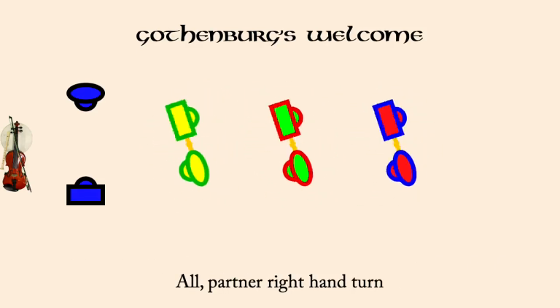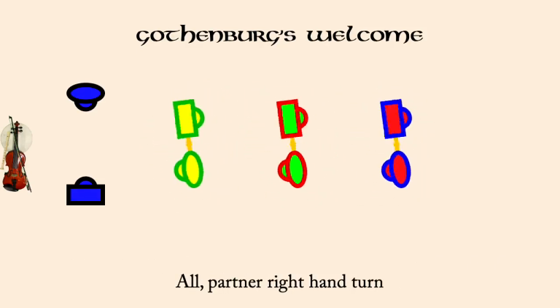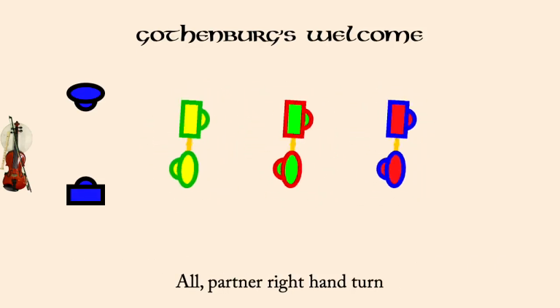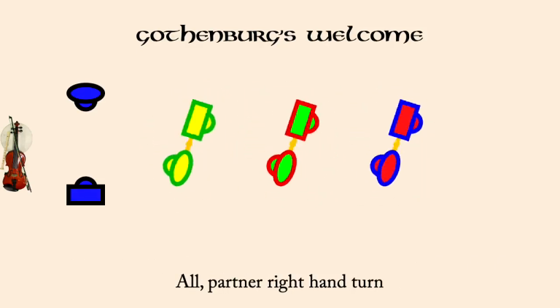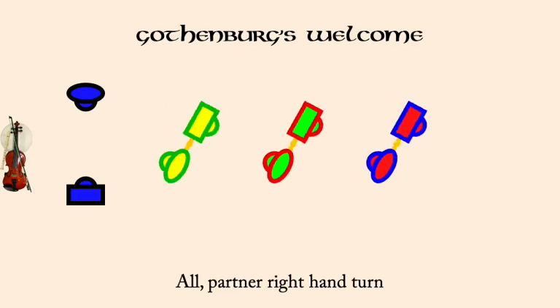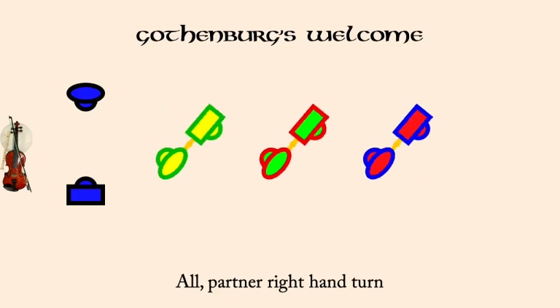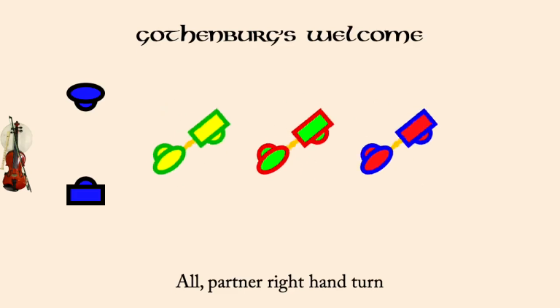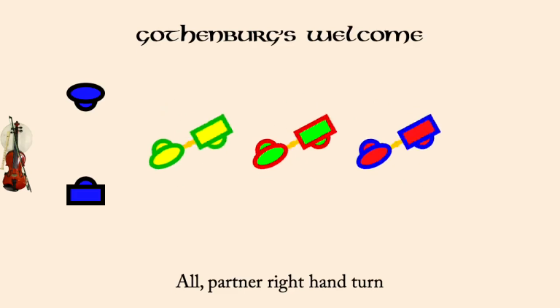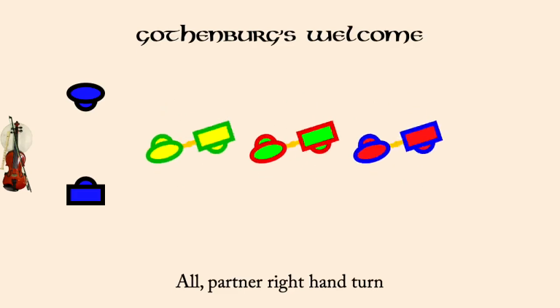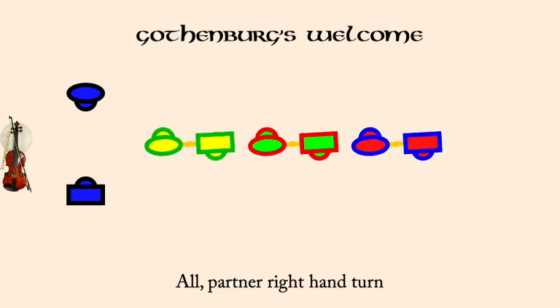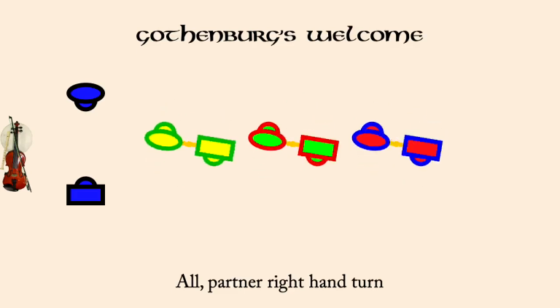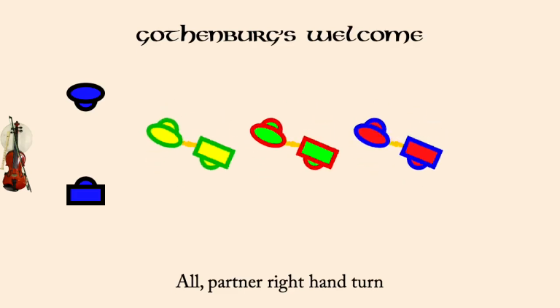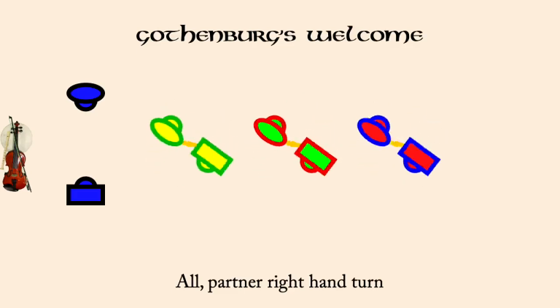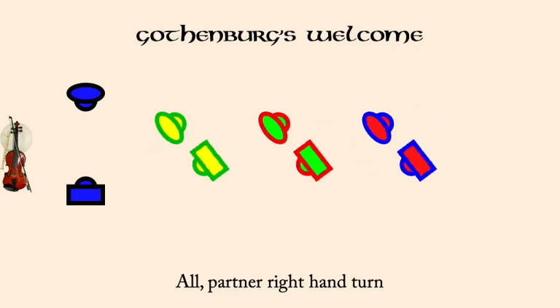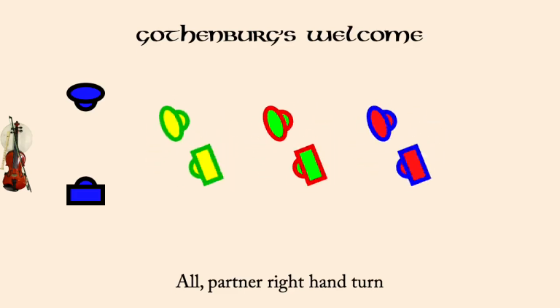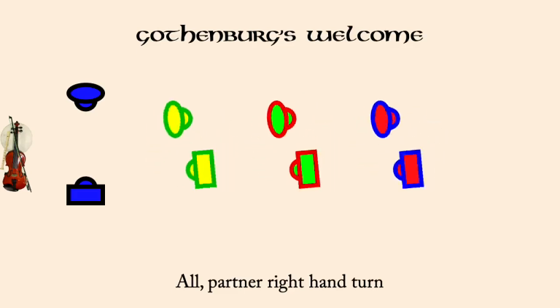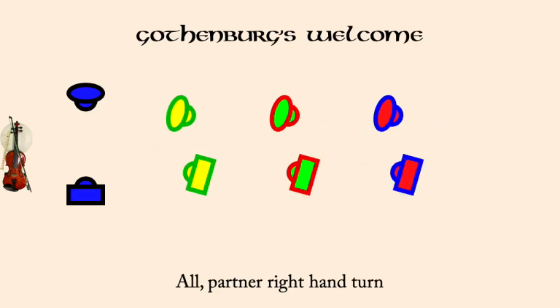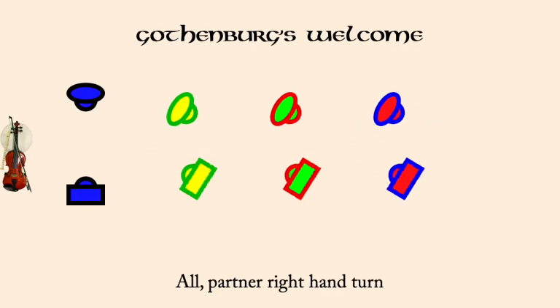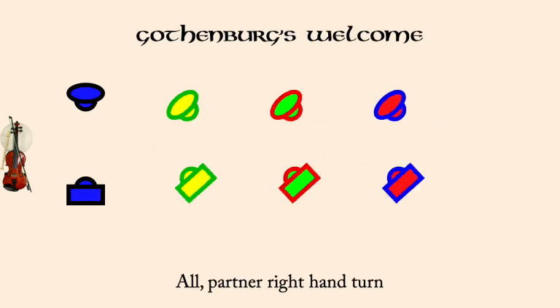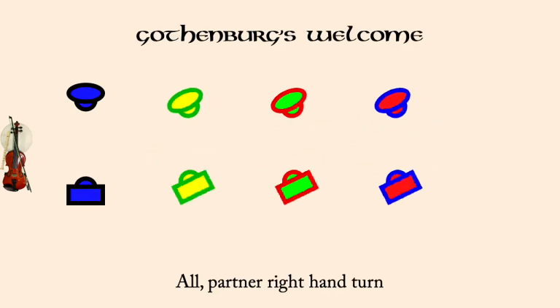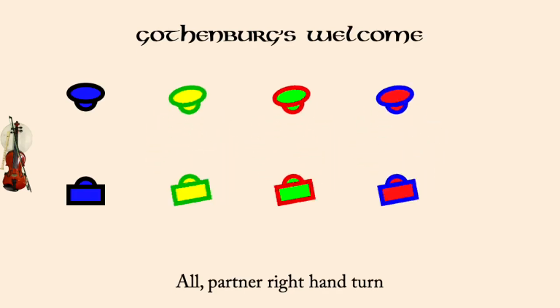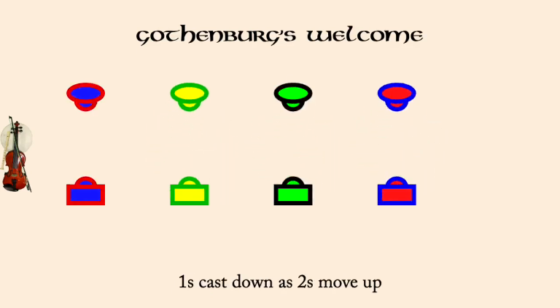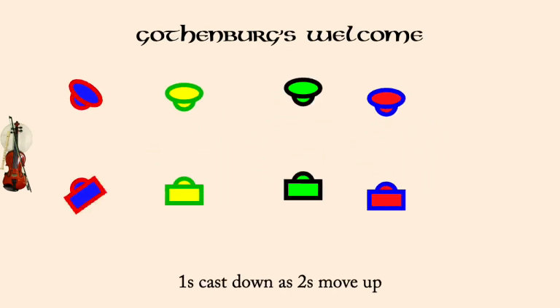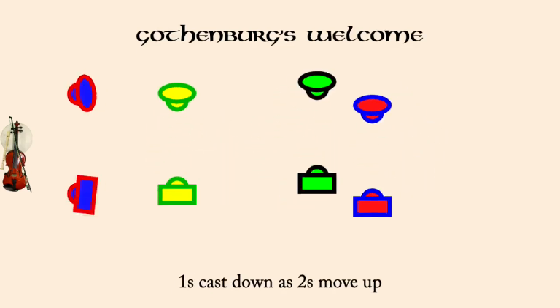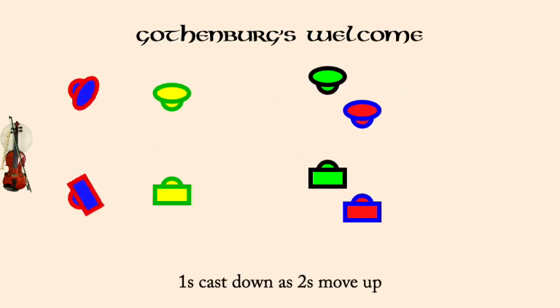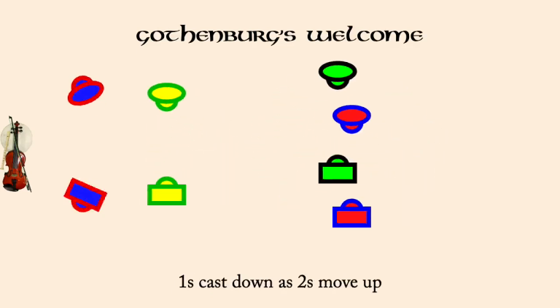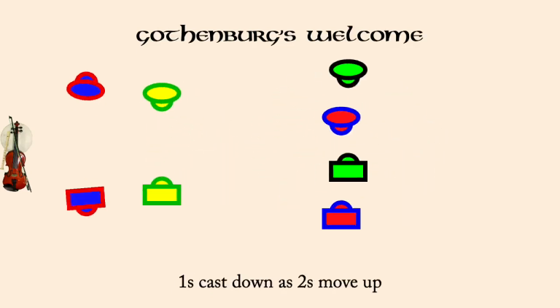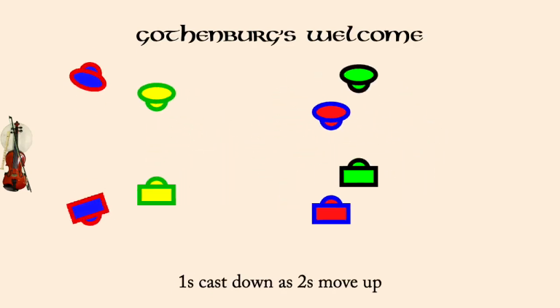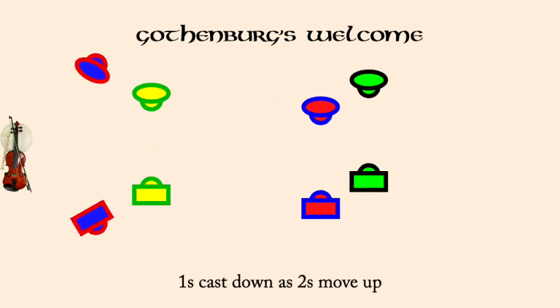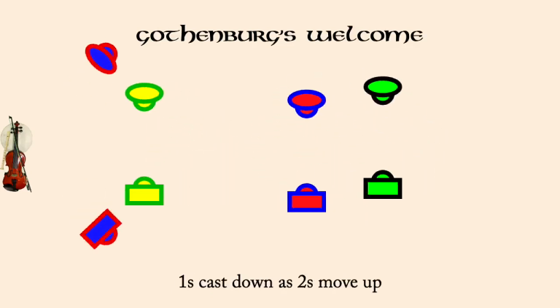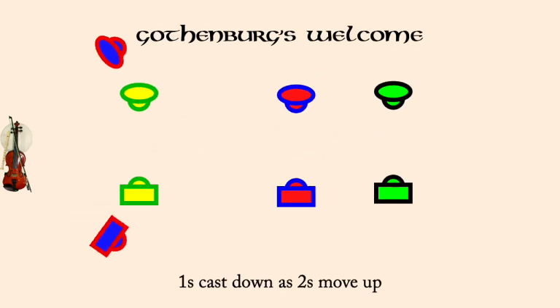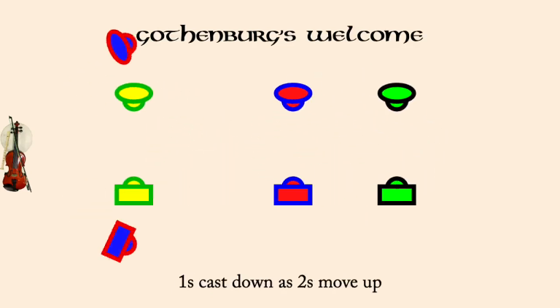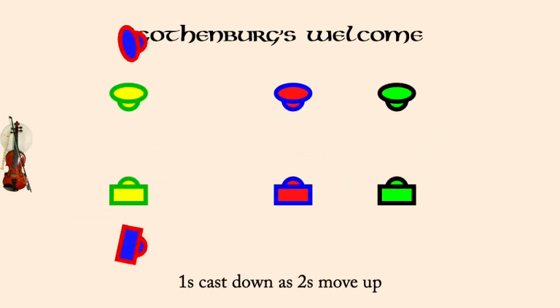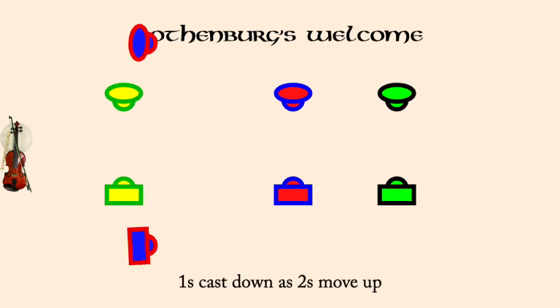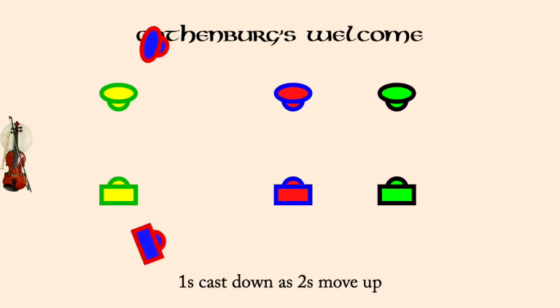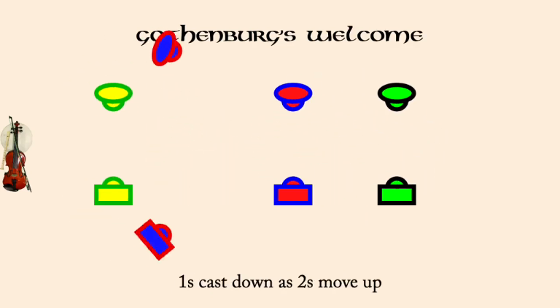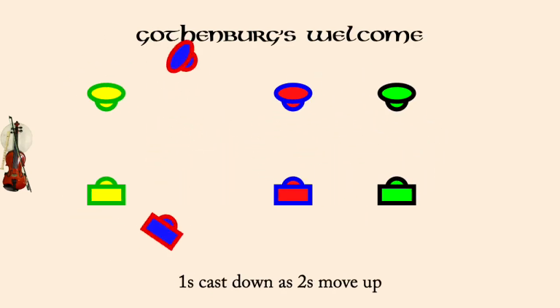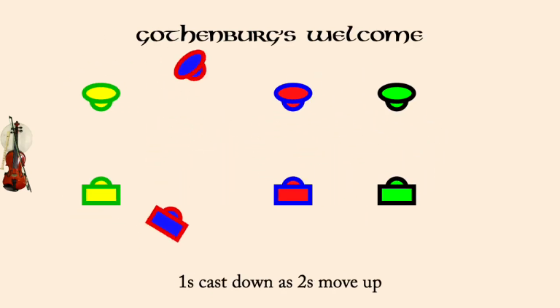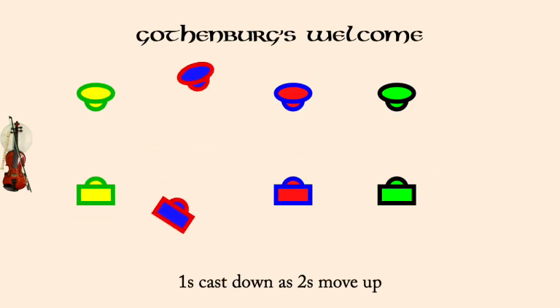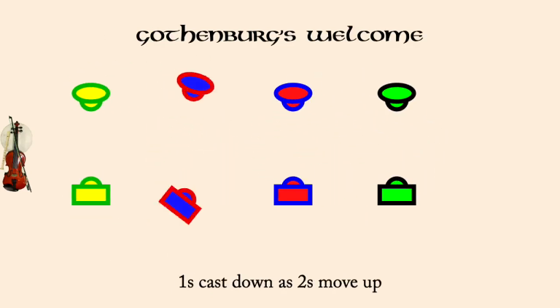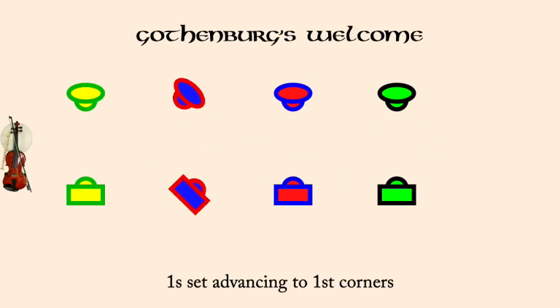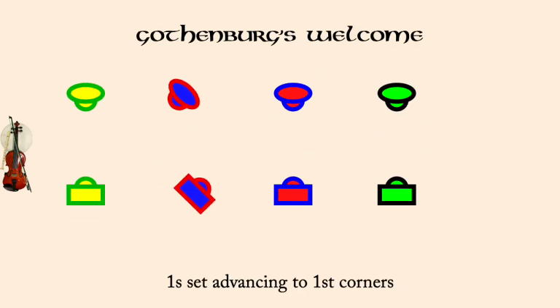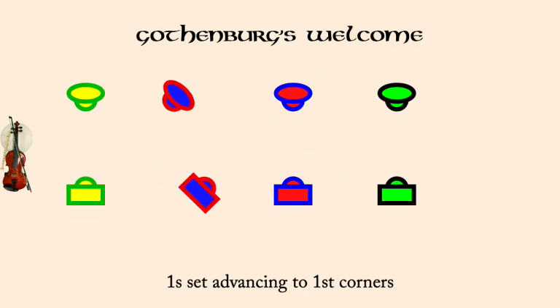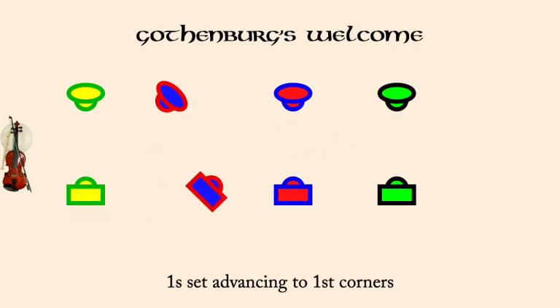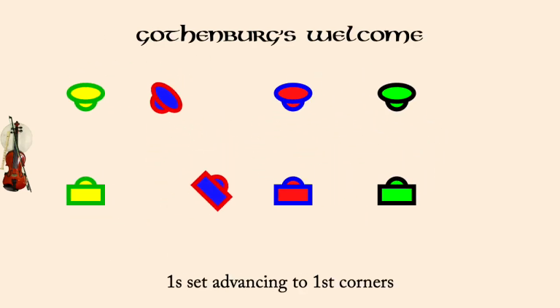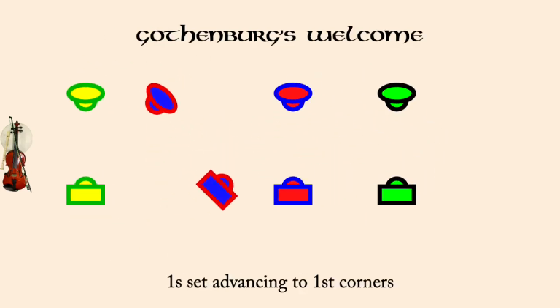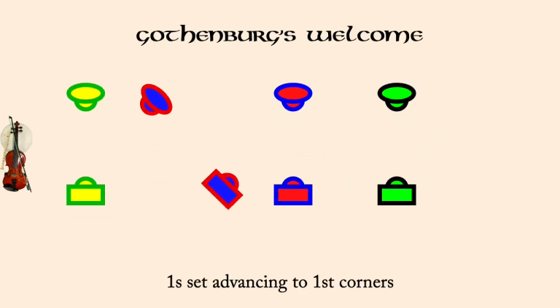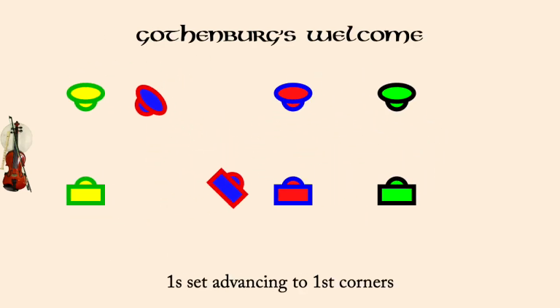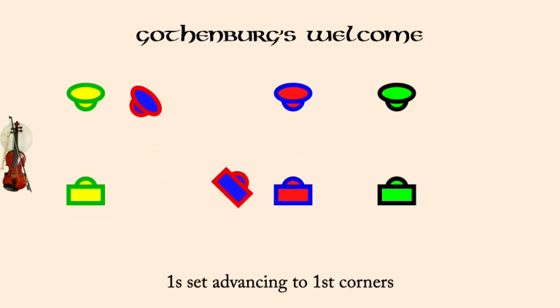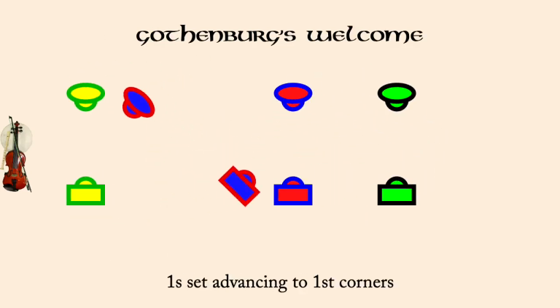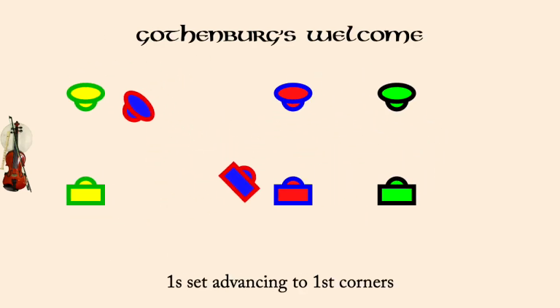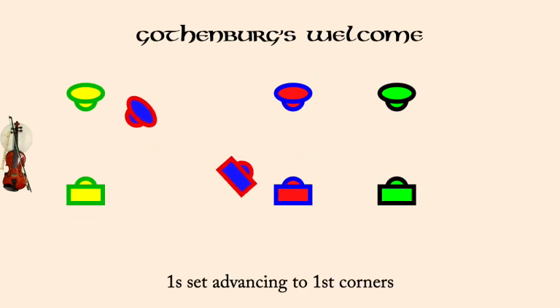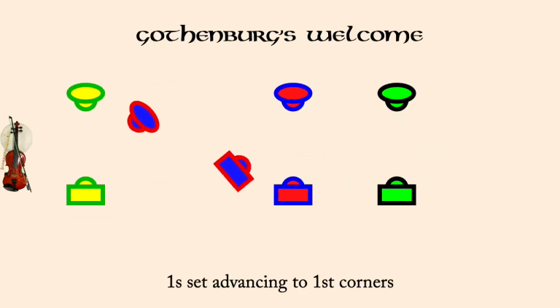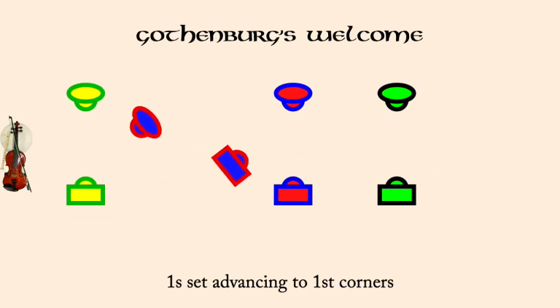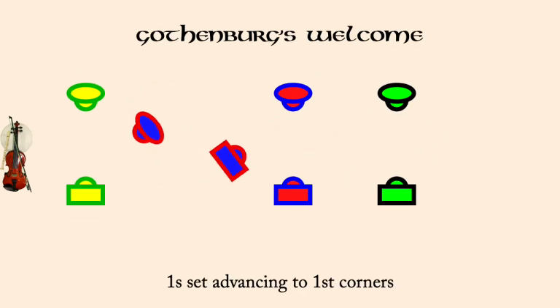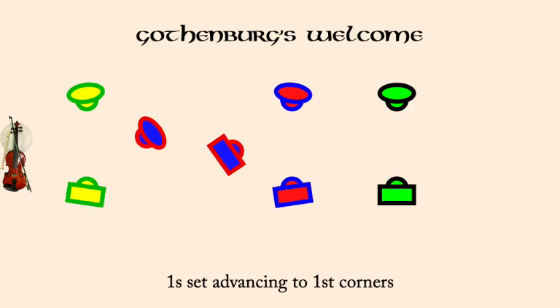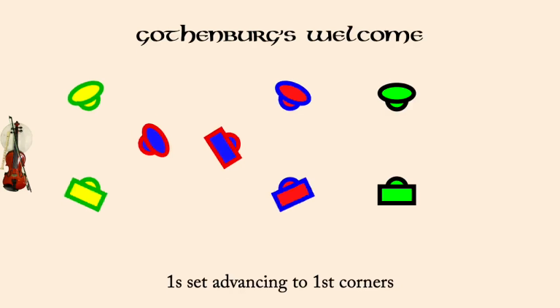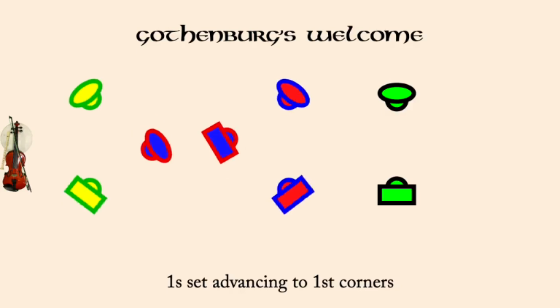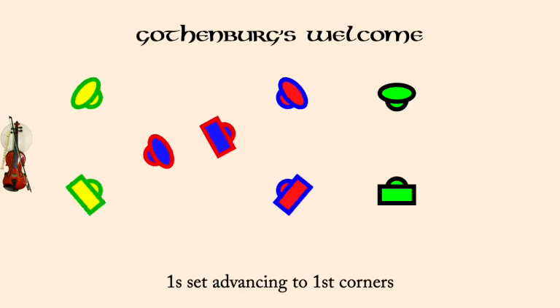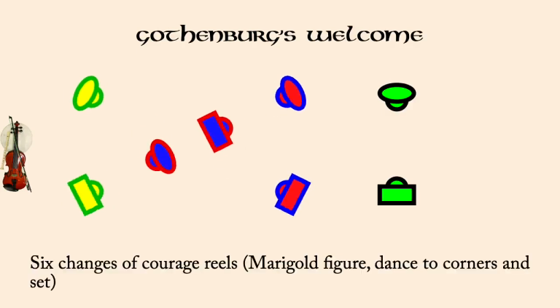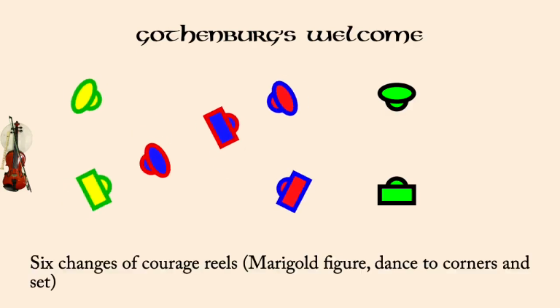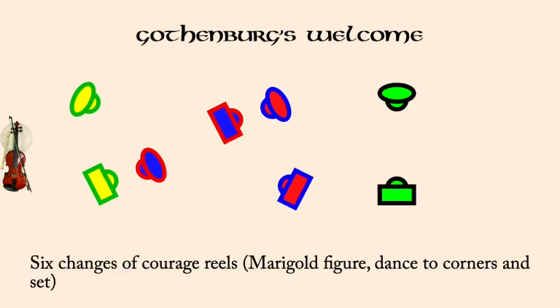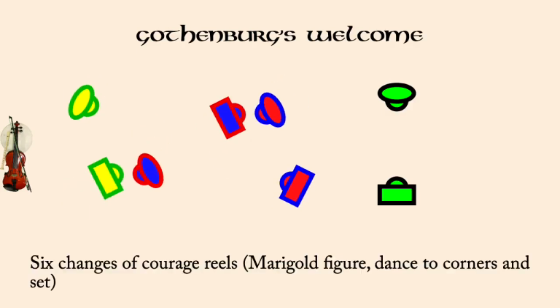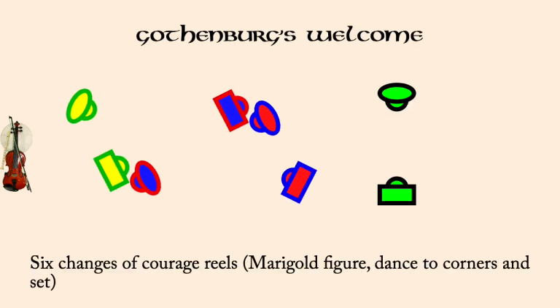Ones past third corners right for half diagonal reels. Ones past fourth corner positions right for half diagonal reels. Twos in lady one, man one in threes, right hands across. Reels, six changes.